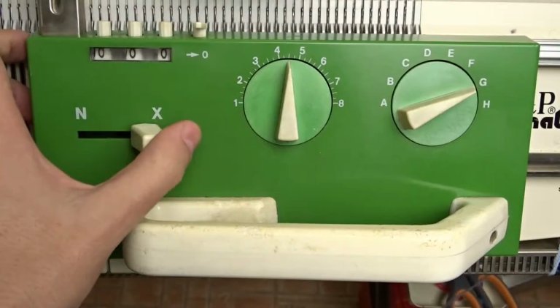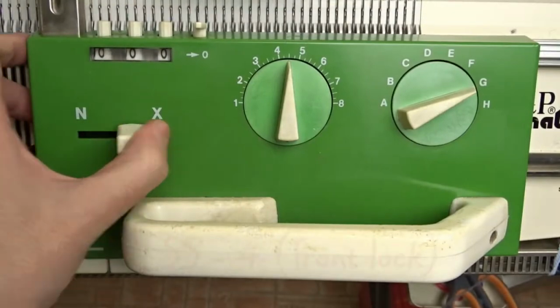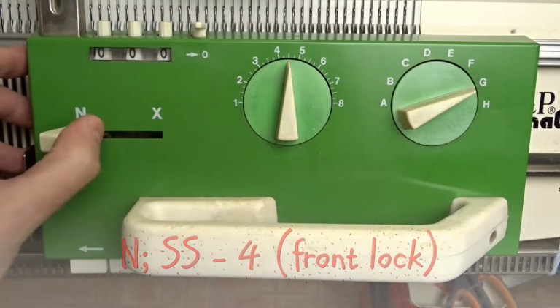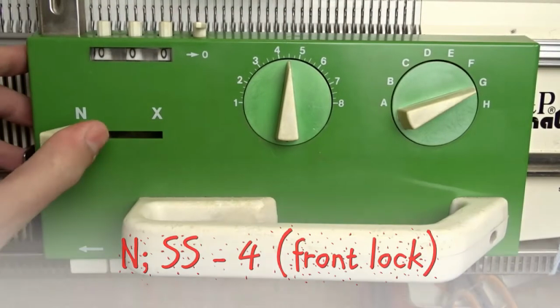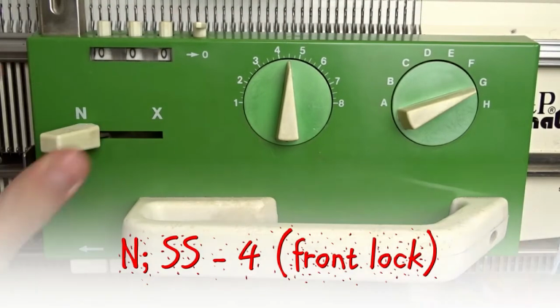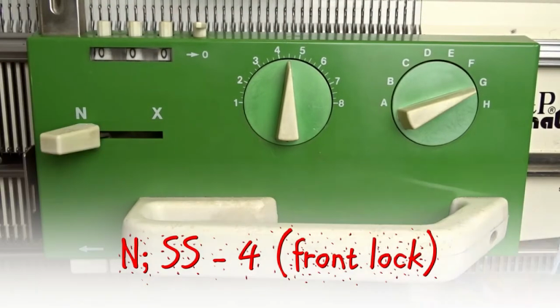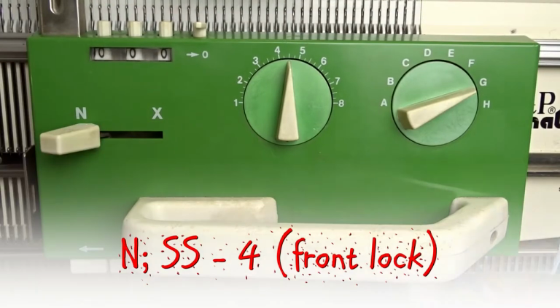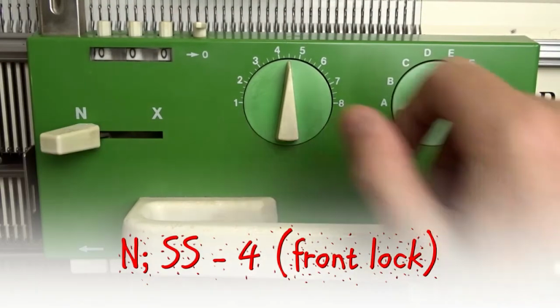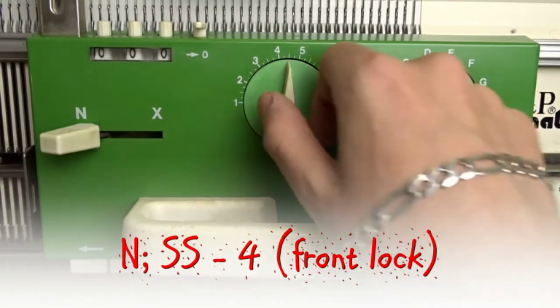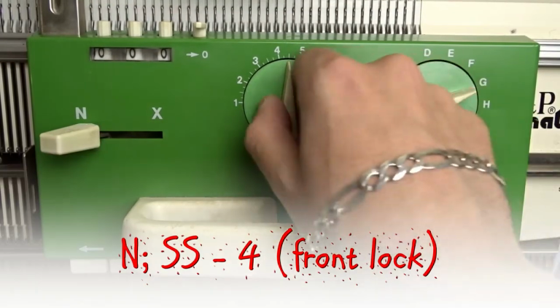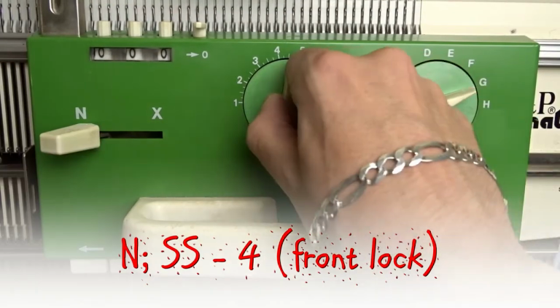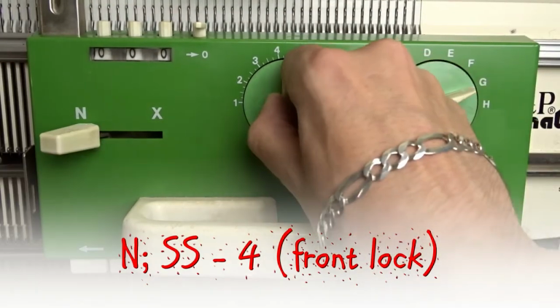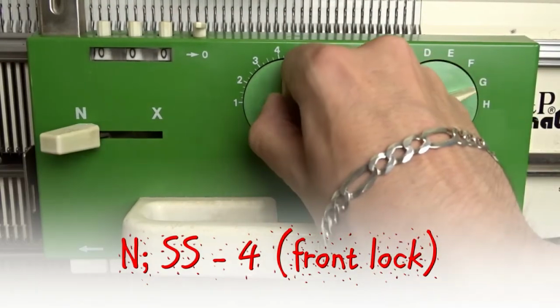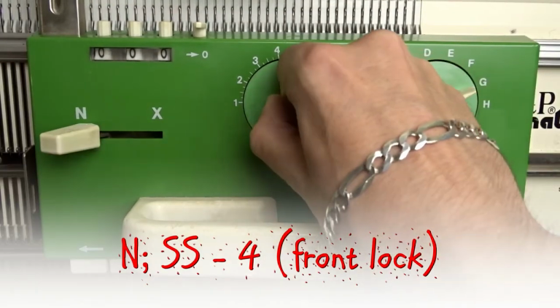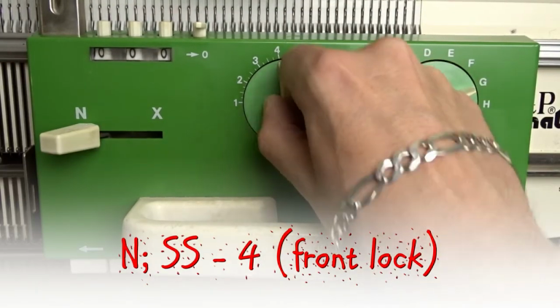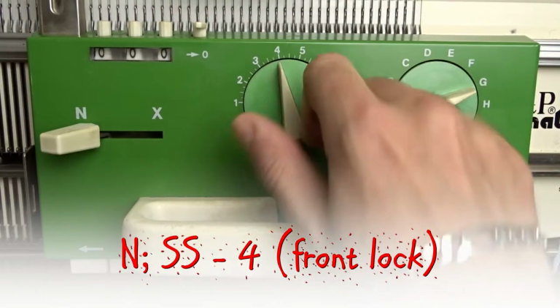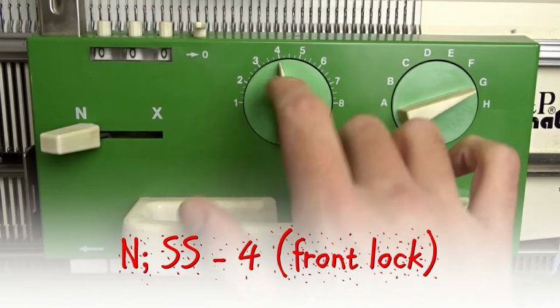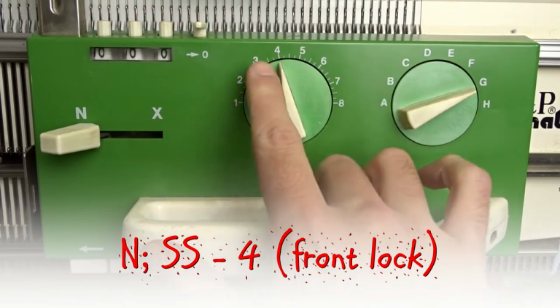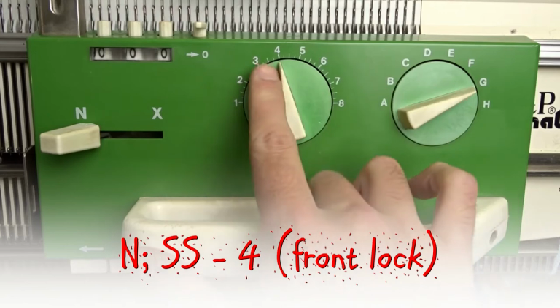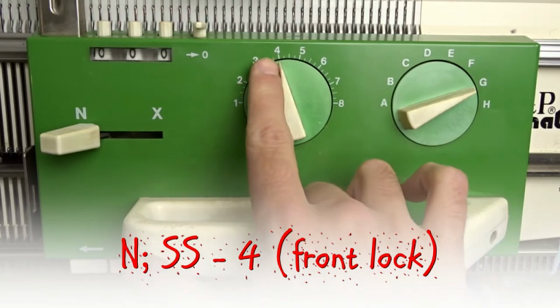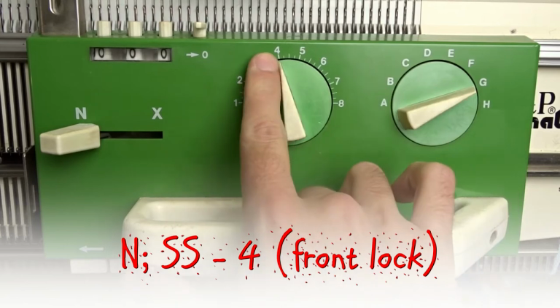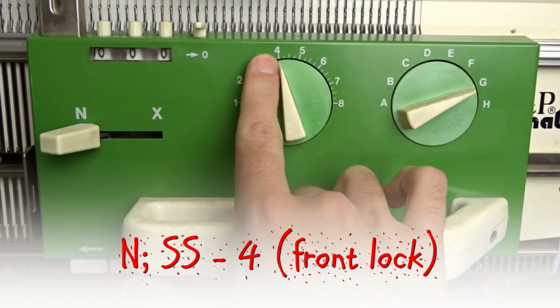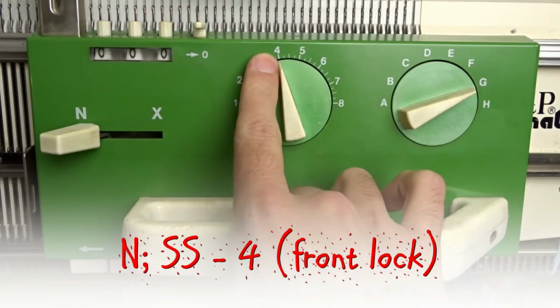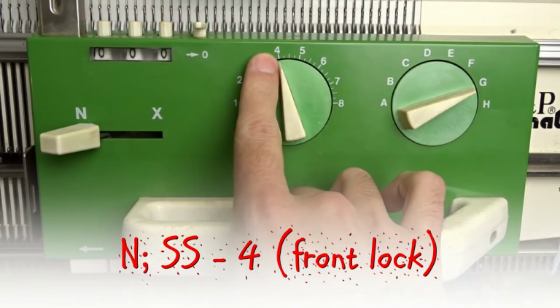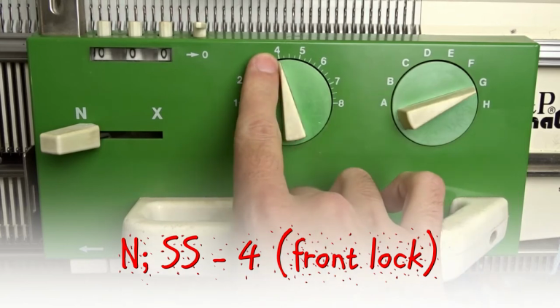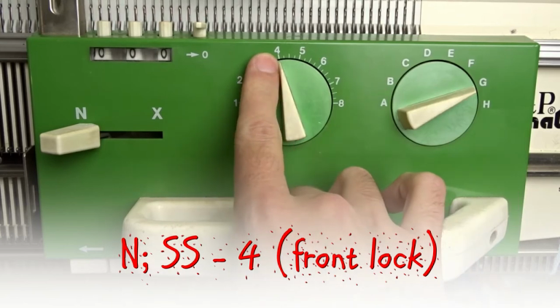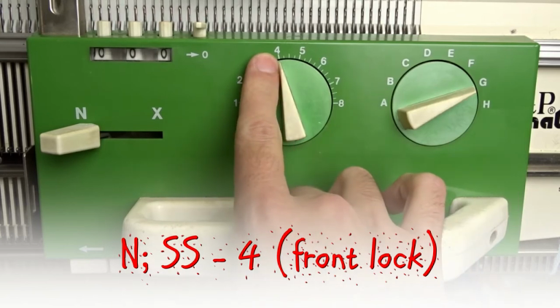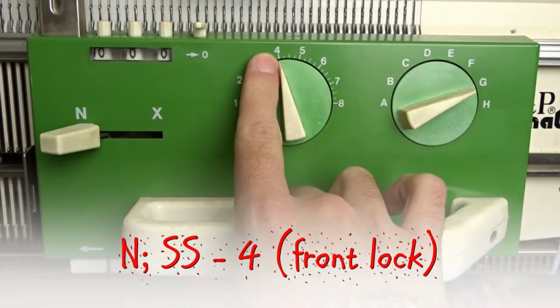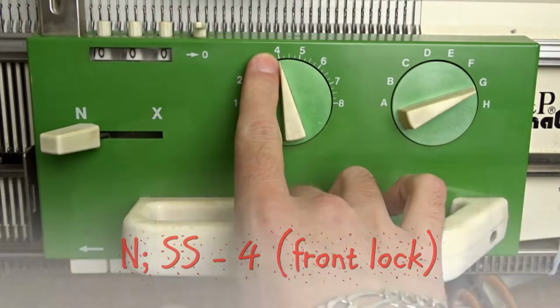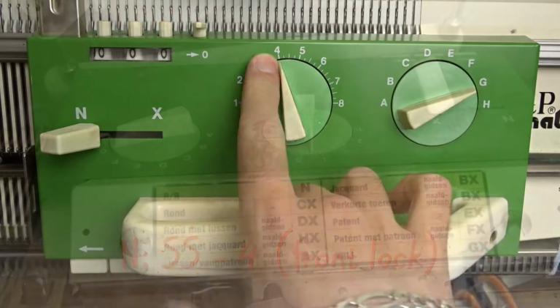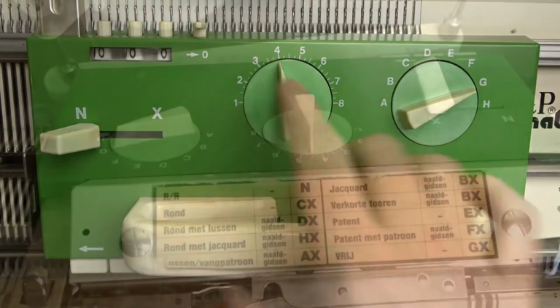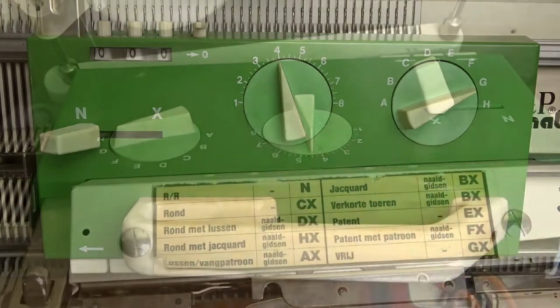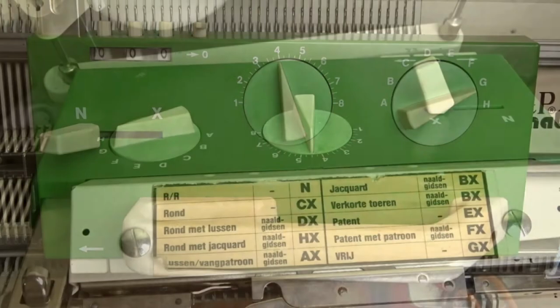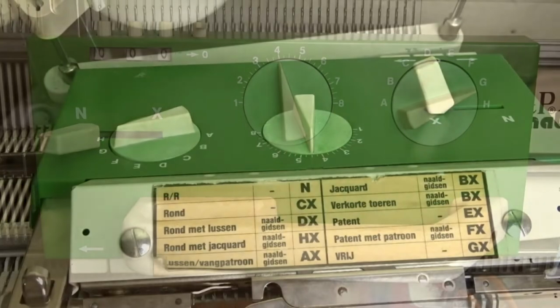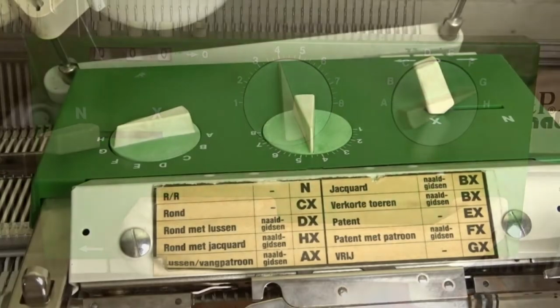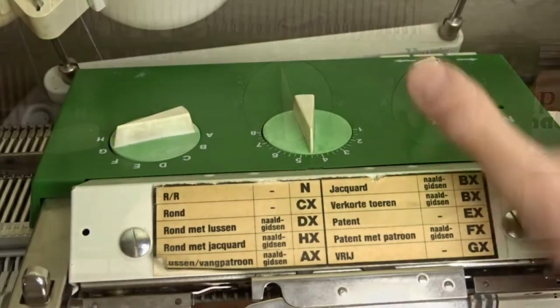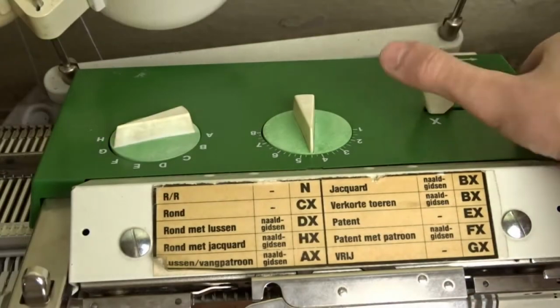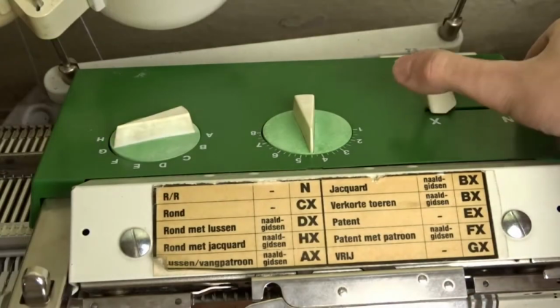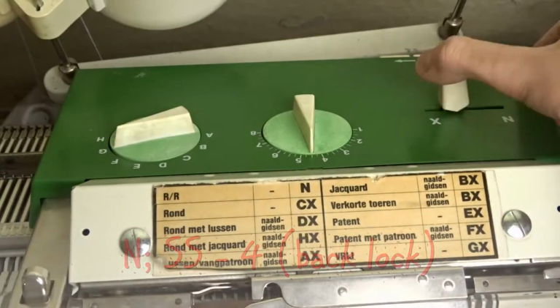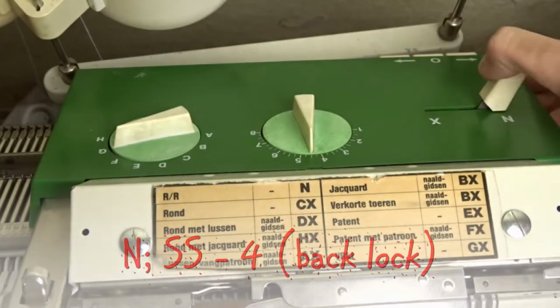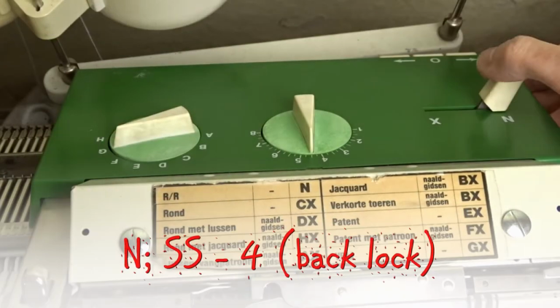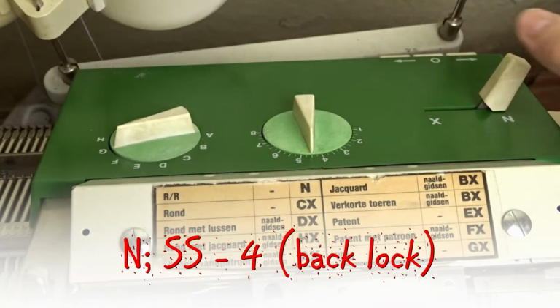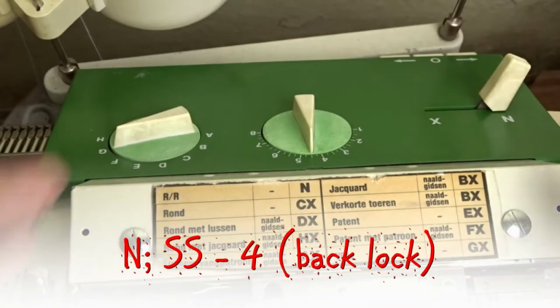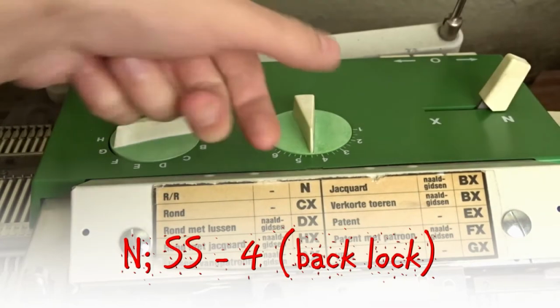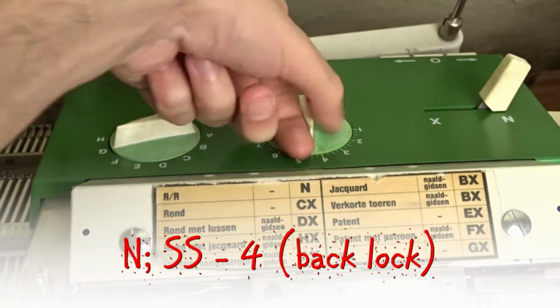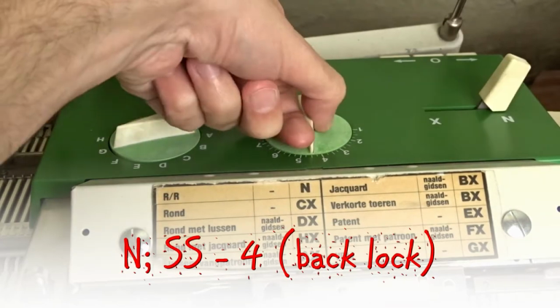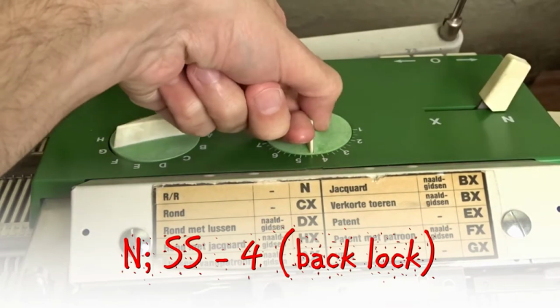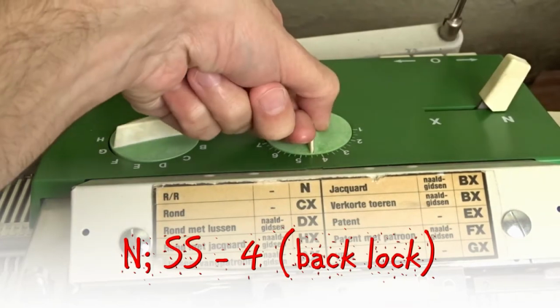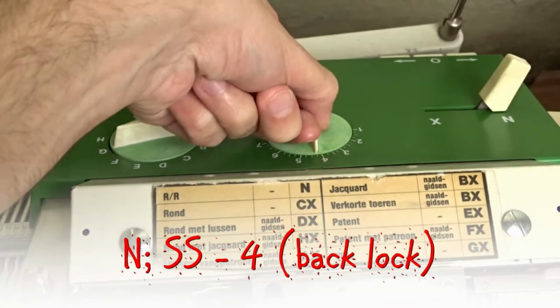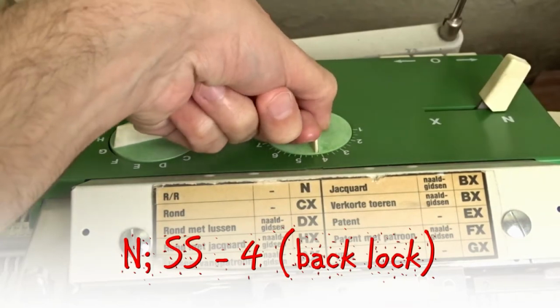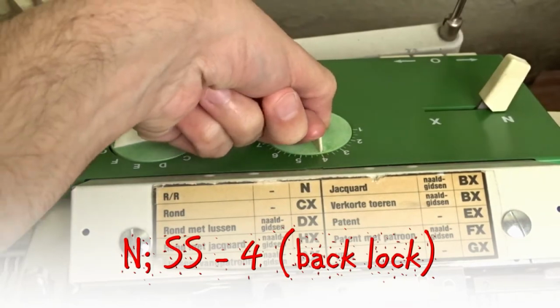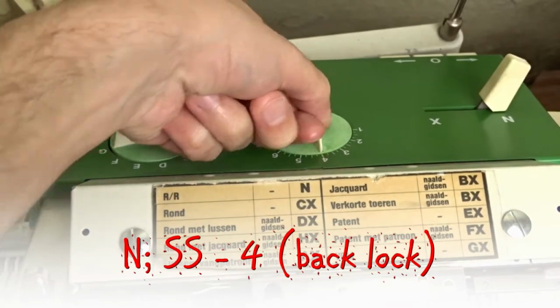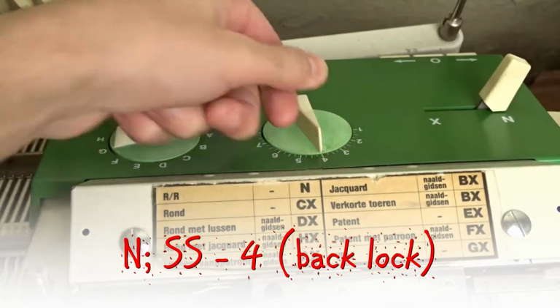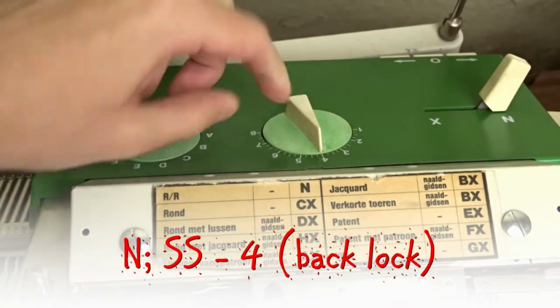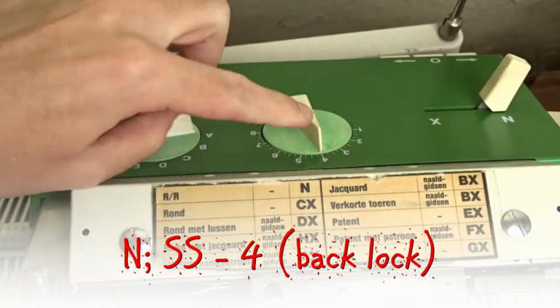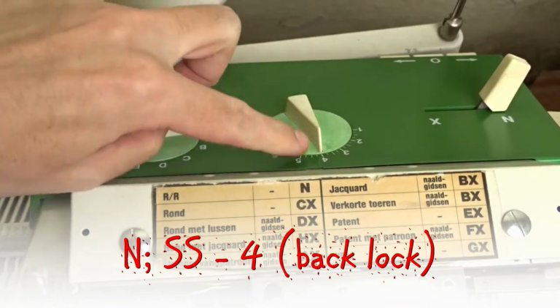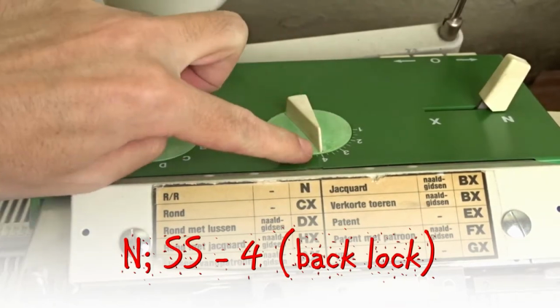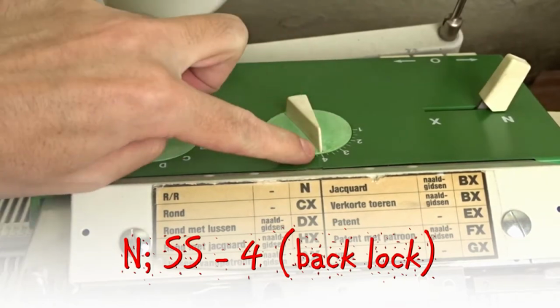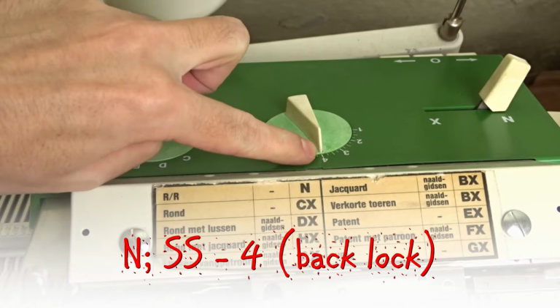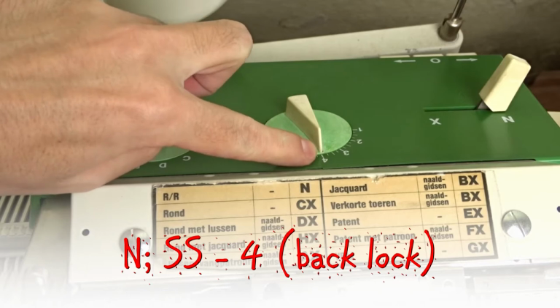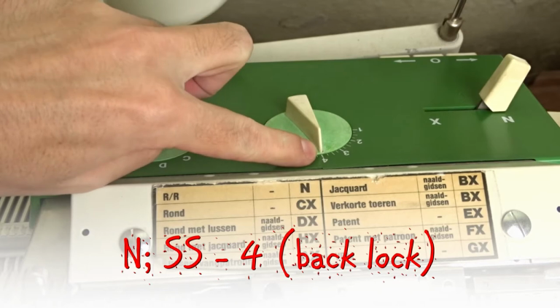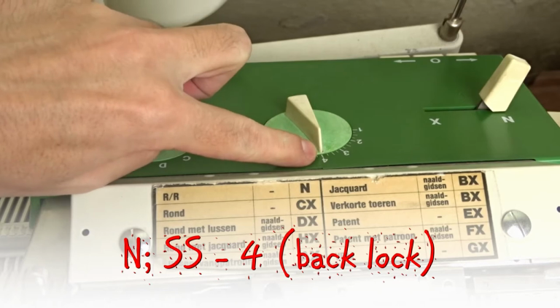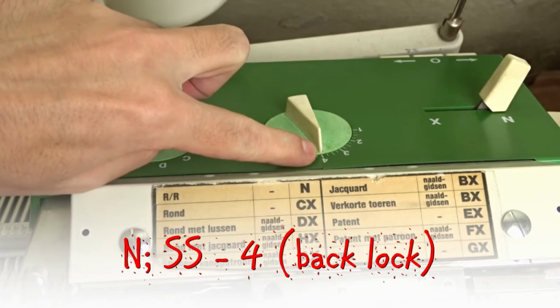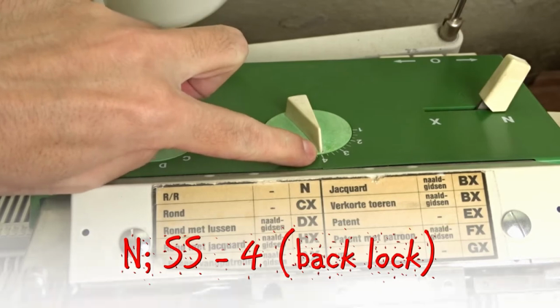Set the front lock to N and the stitch size to 4. Set the back lock the same way — the lever to N and the stitch size to 4.